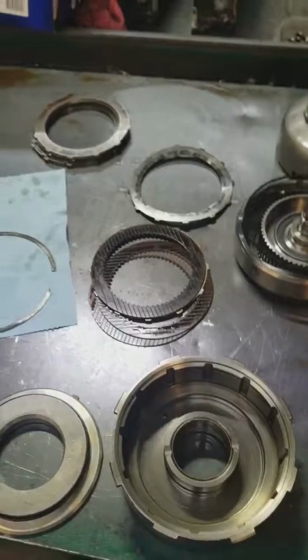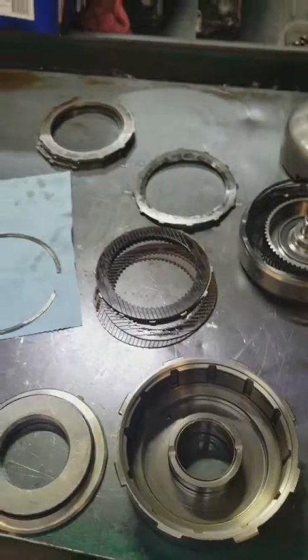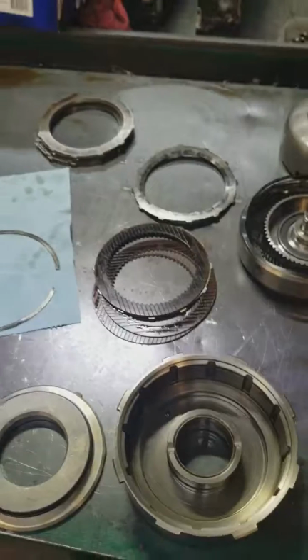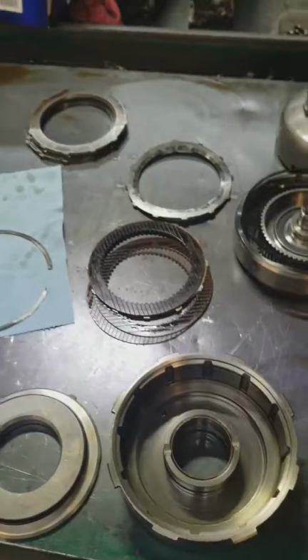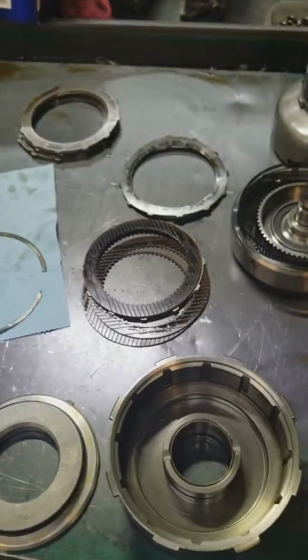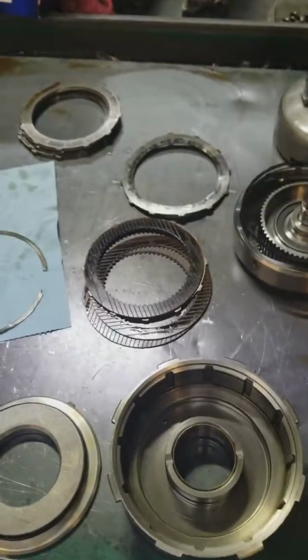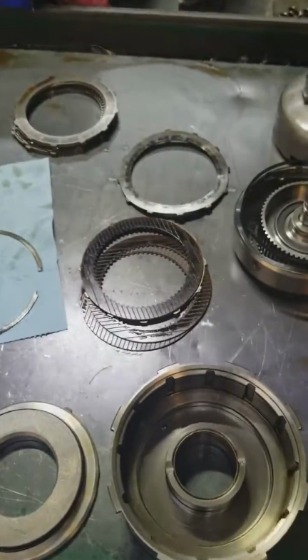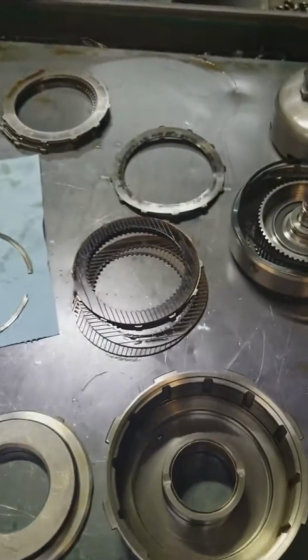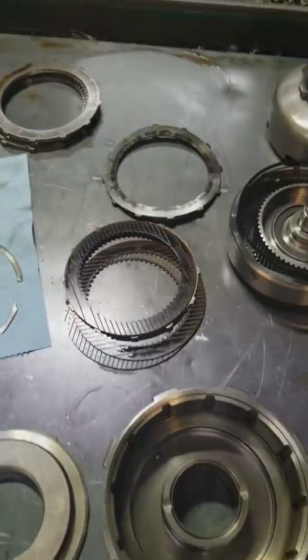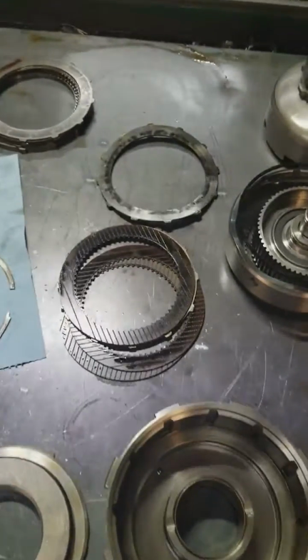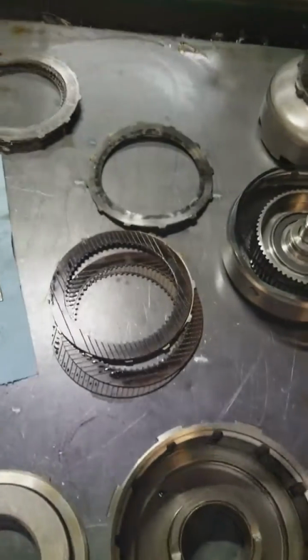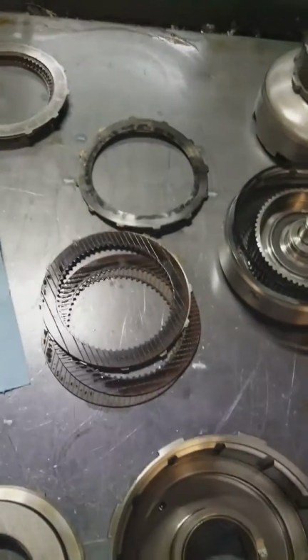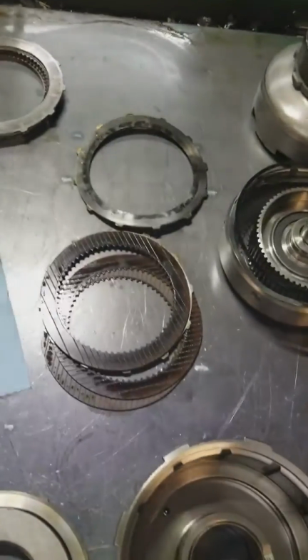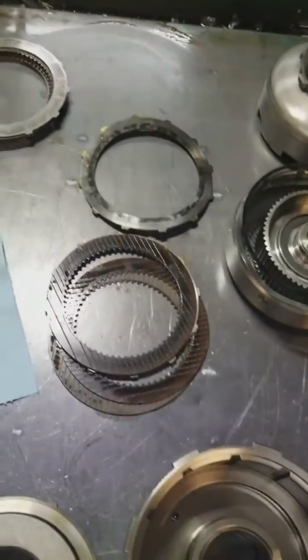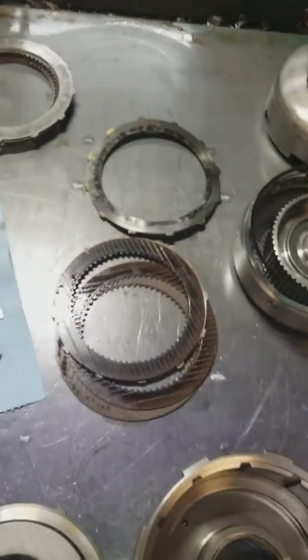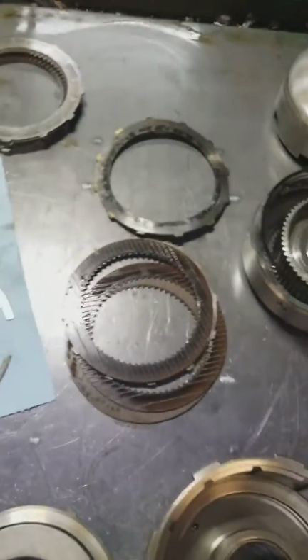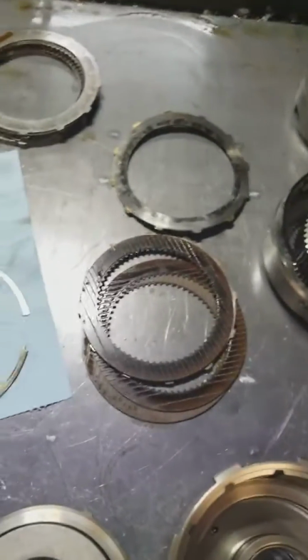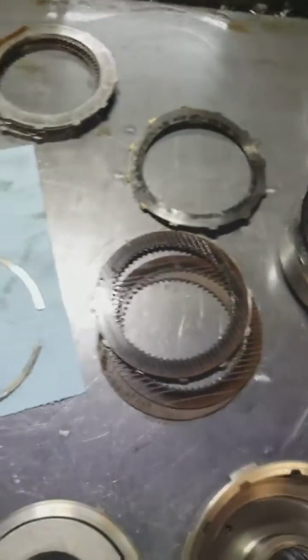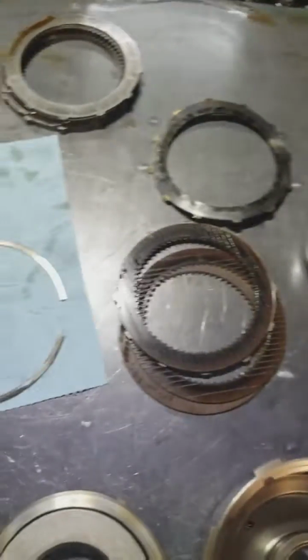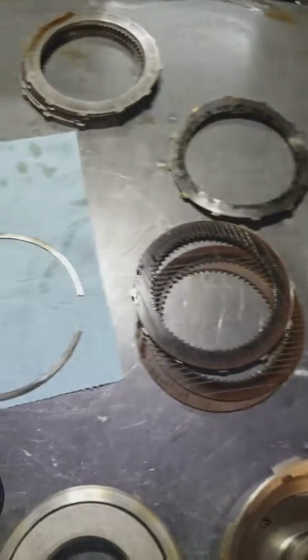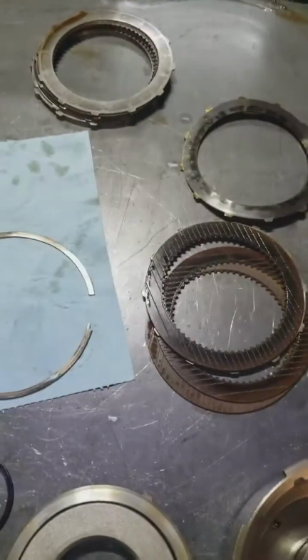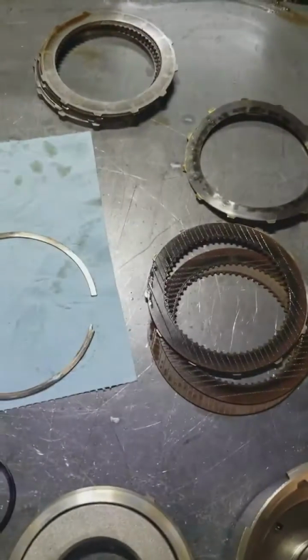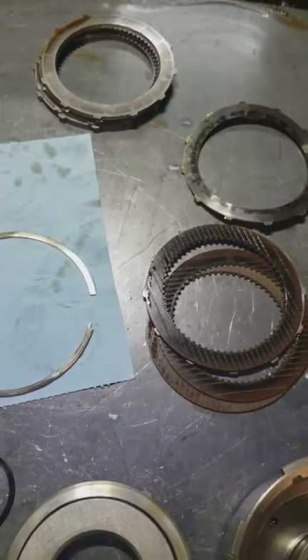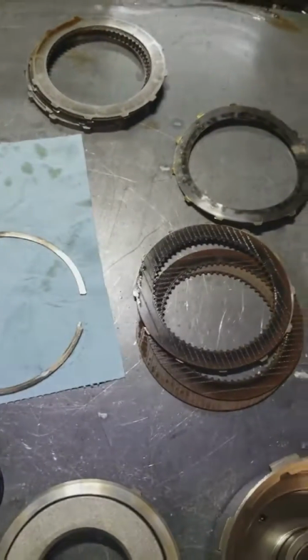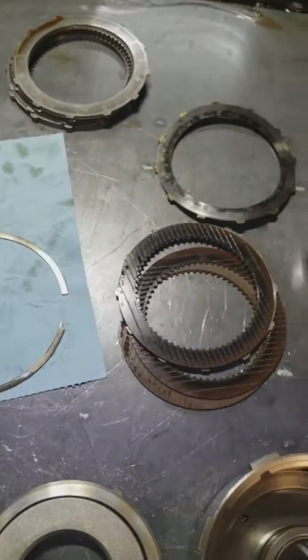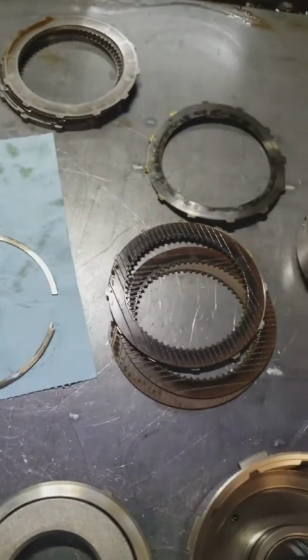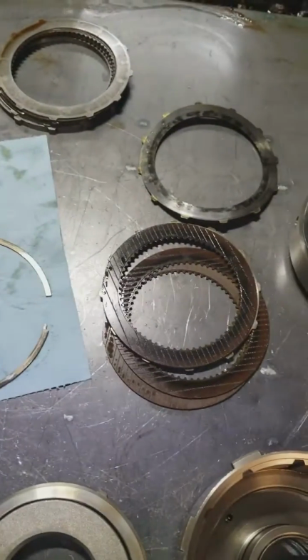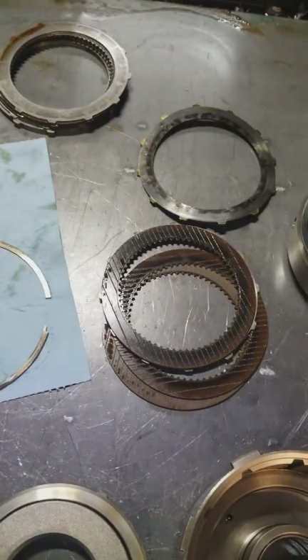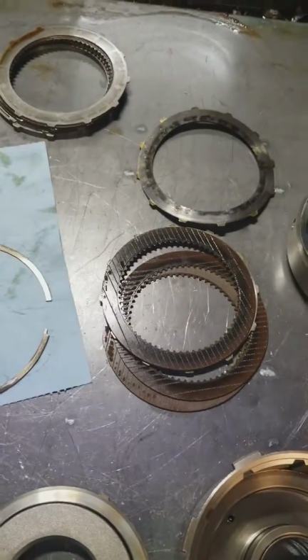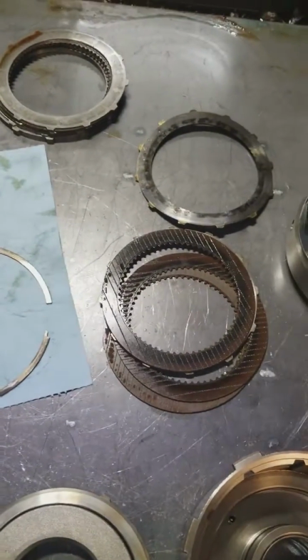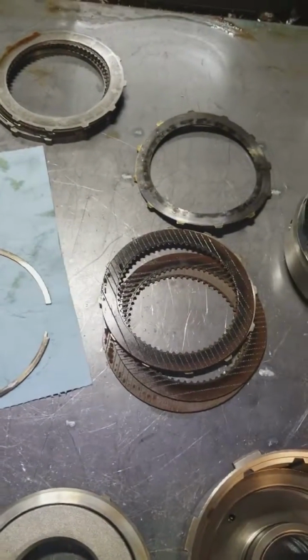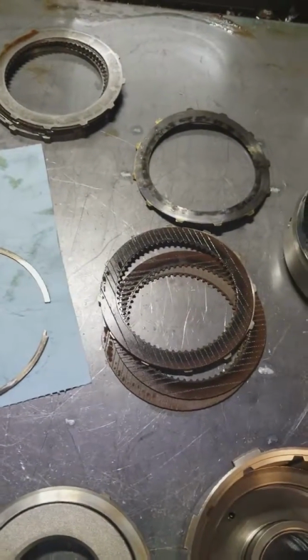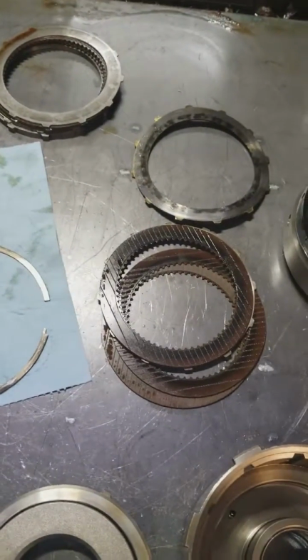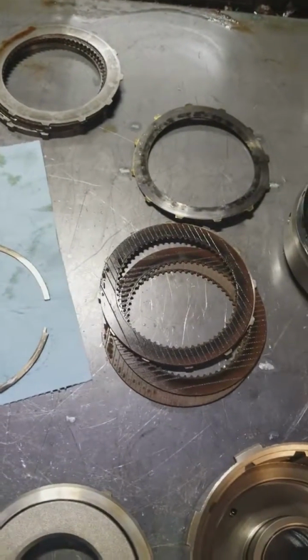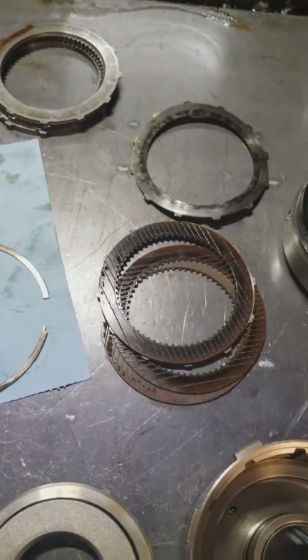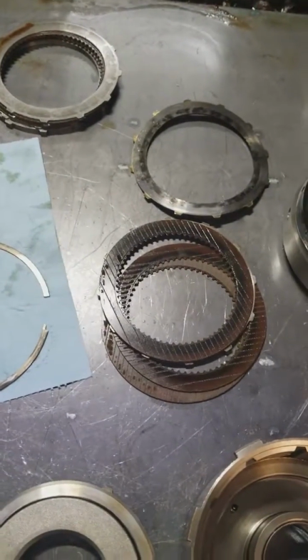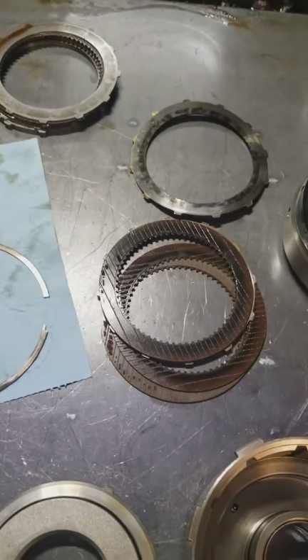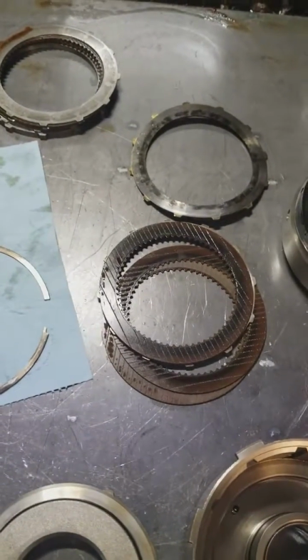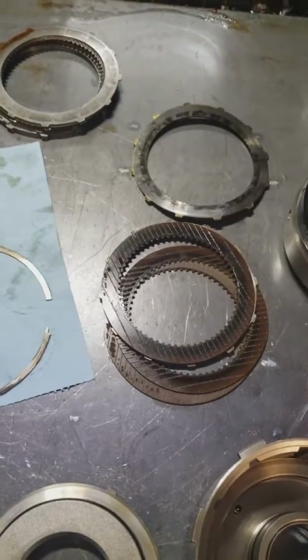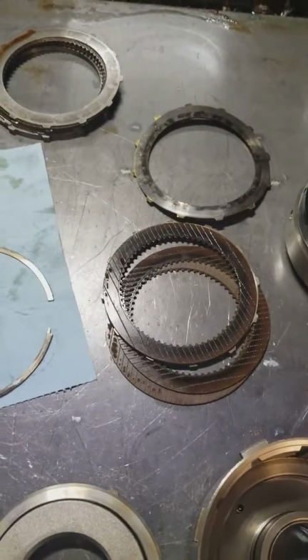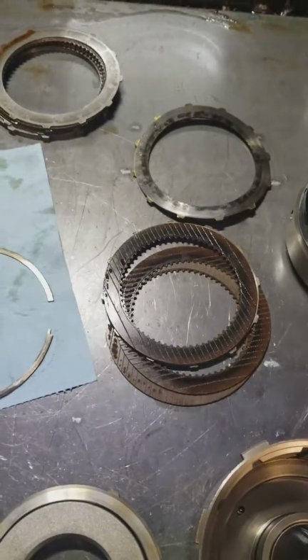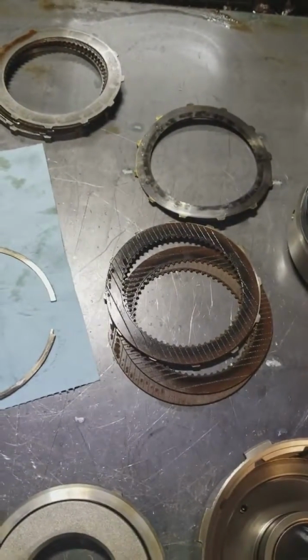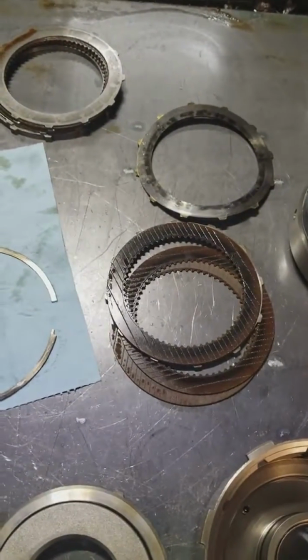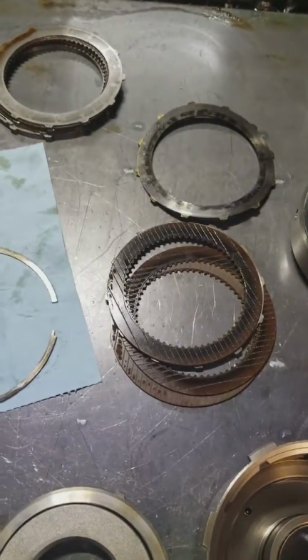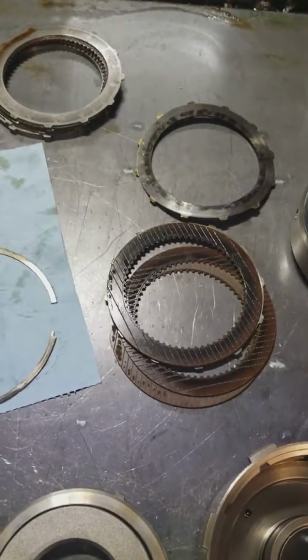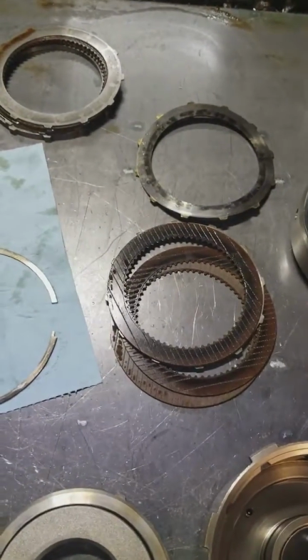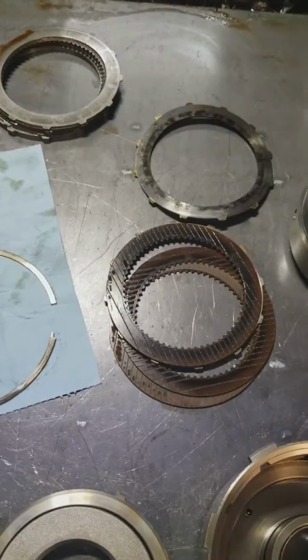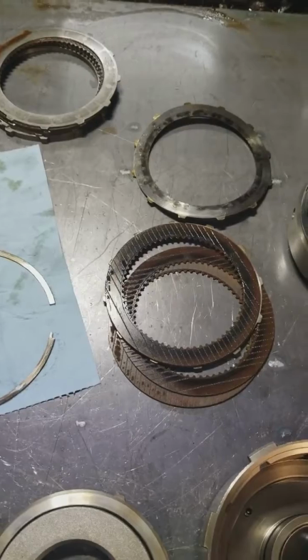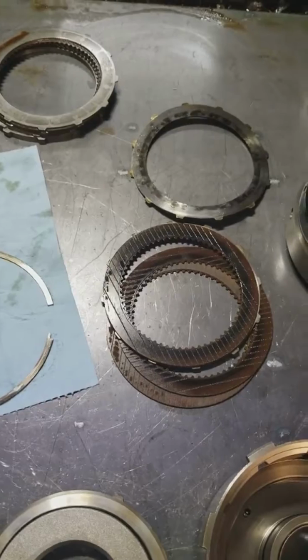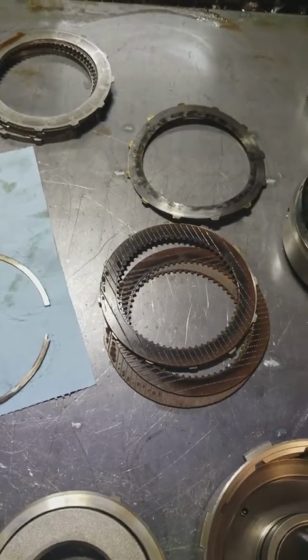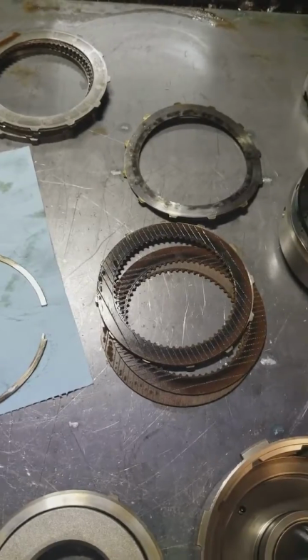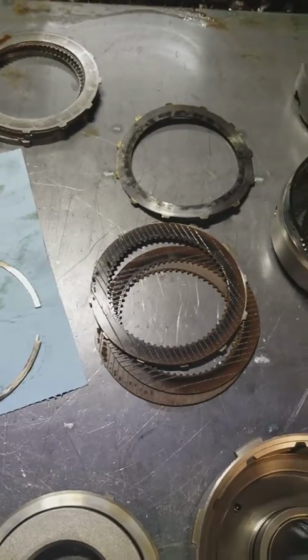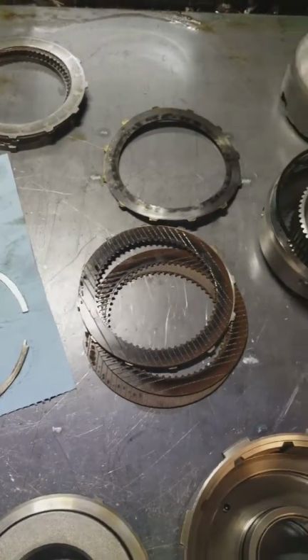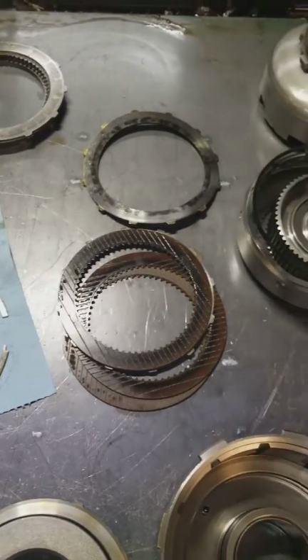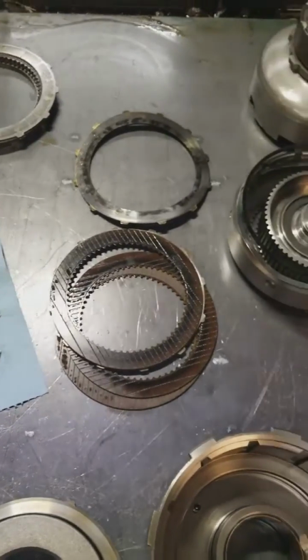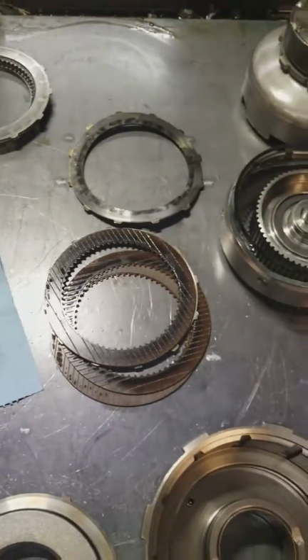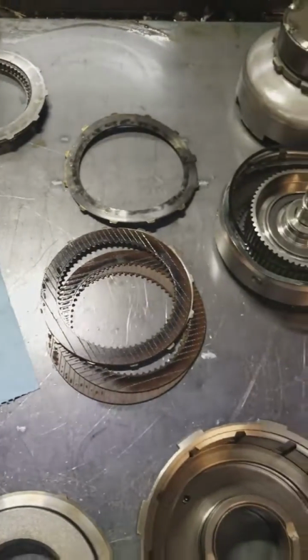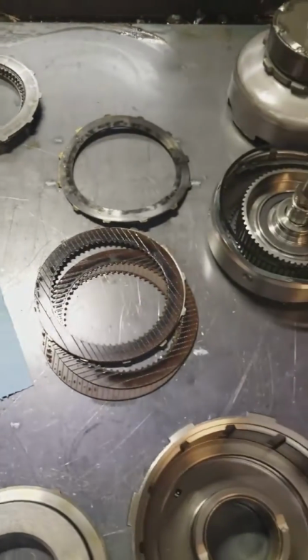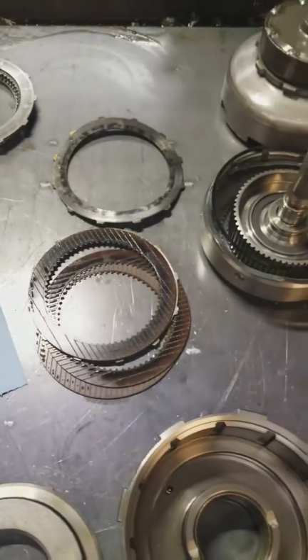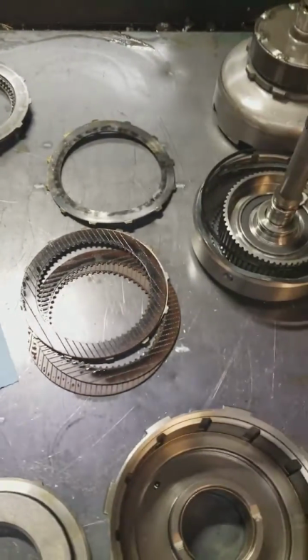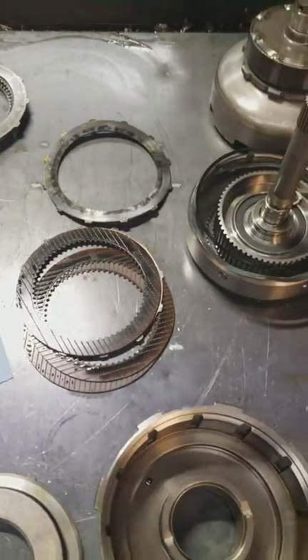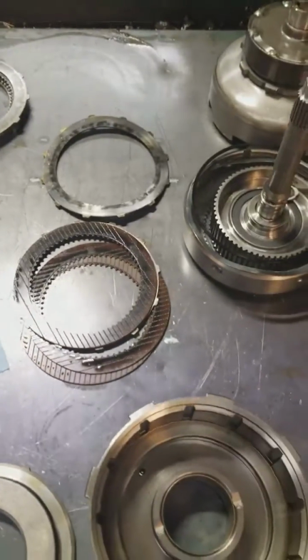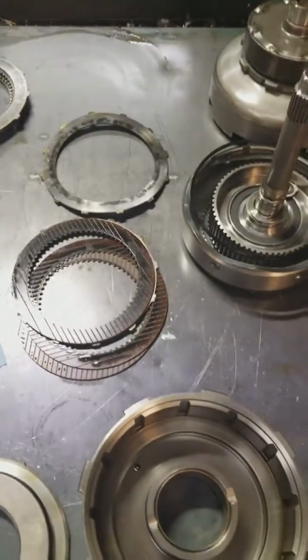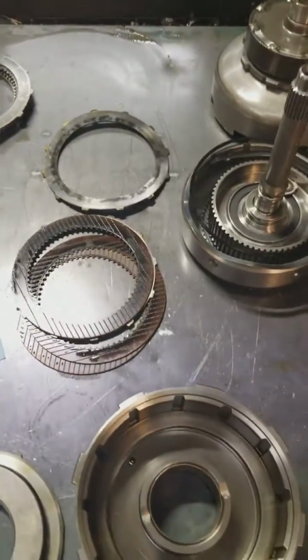Hey guys, Kaz at Diesel Doctor here. I'm just going to take a minute to show you a failure of a 48RE transmission a customer brought in.